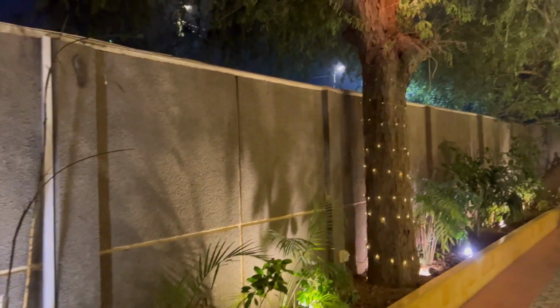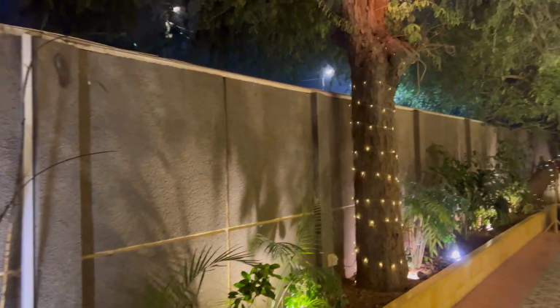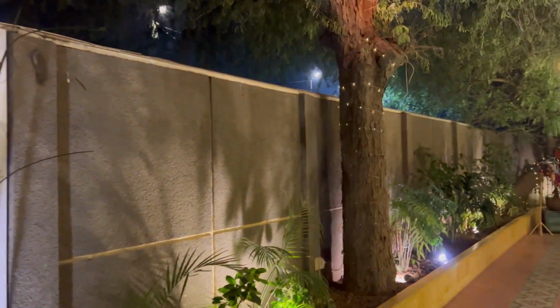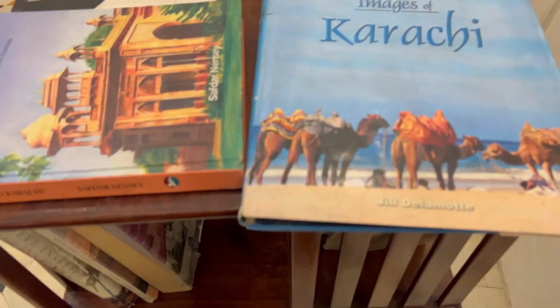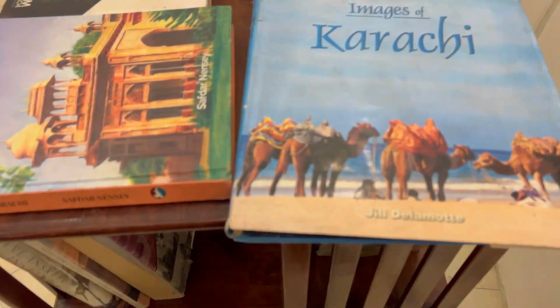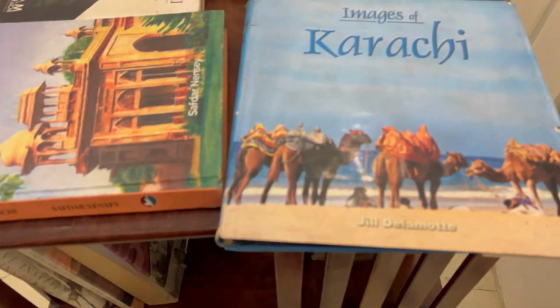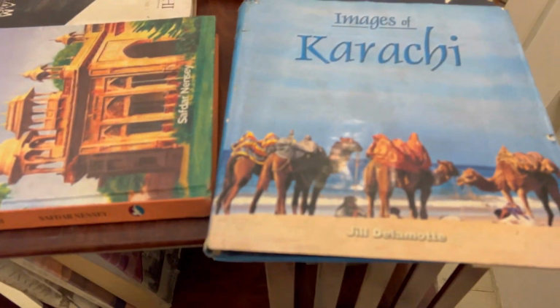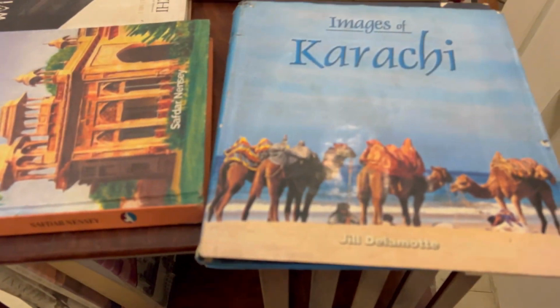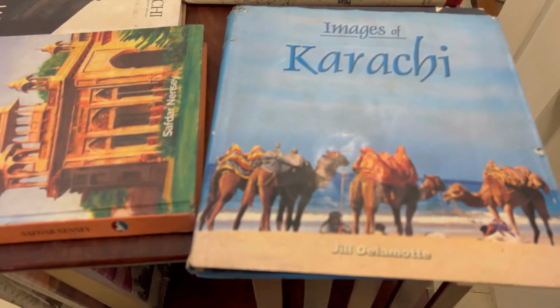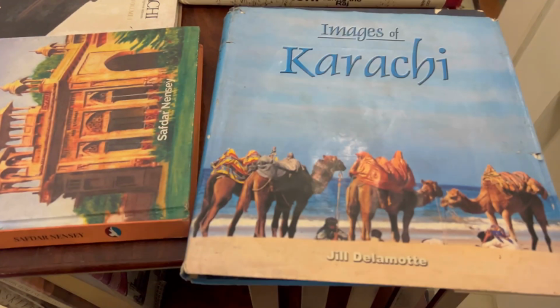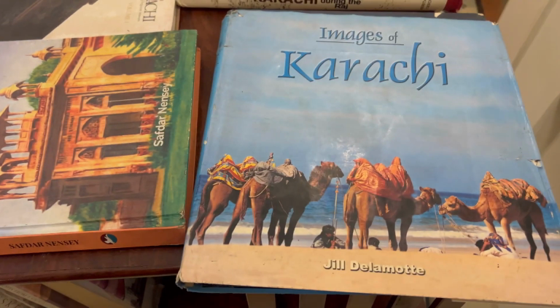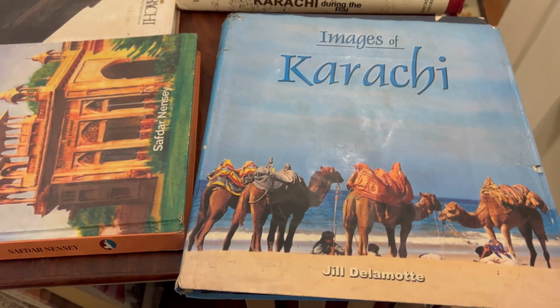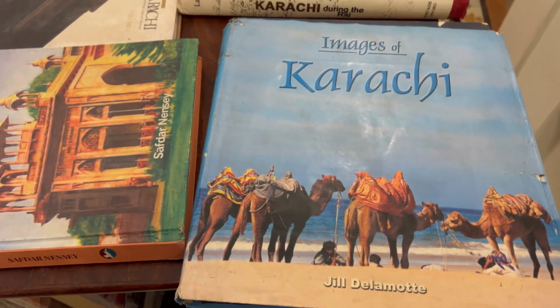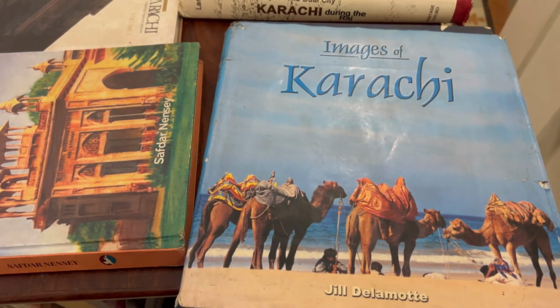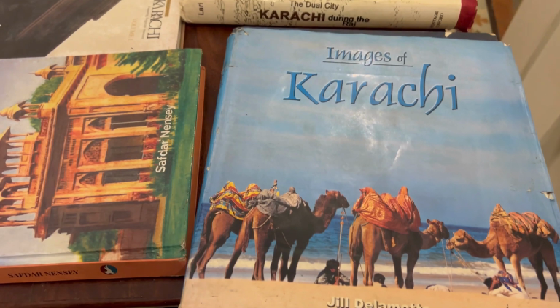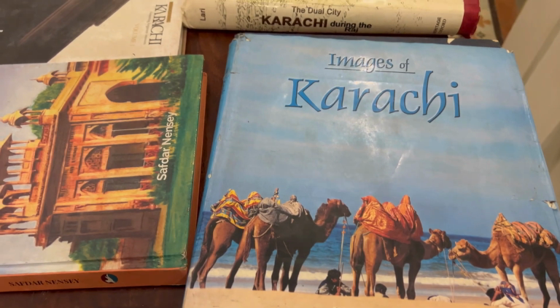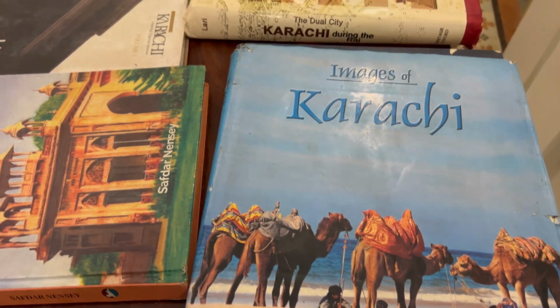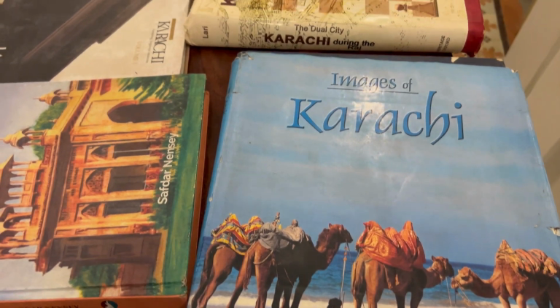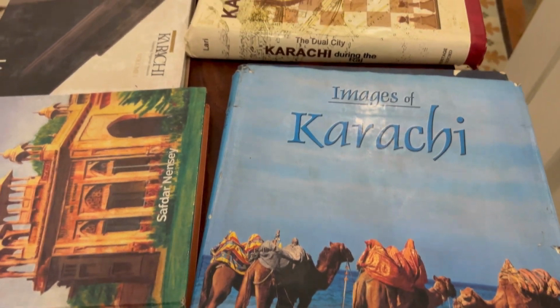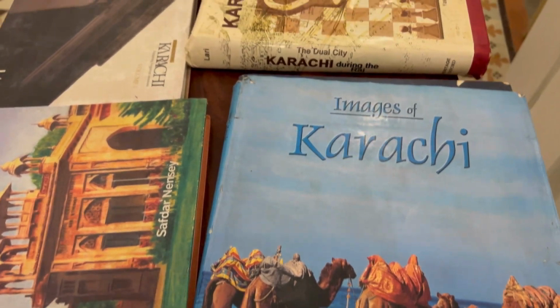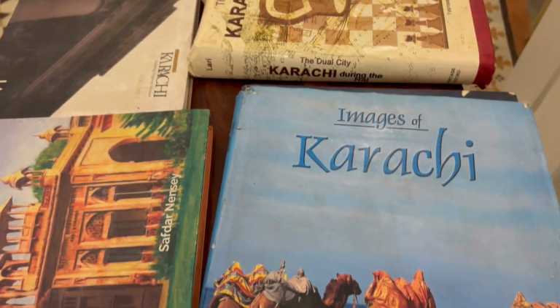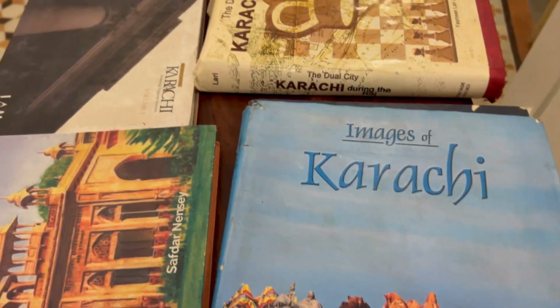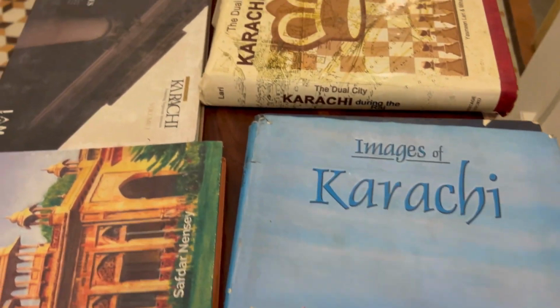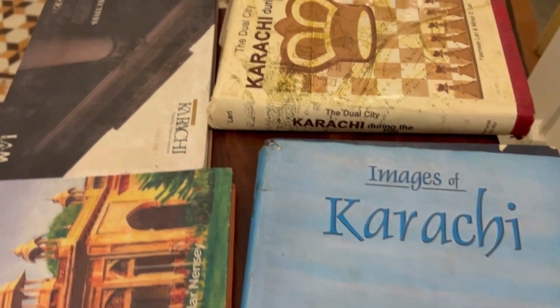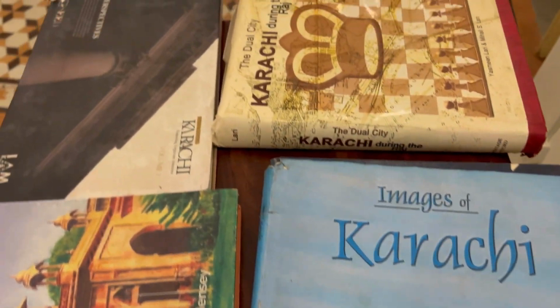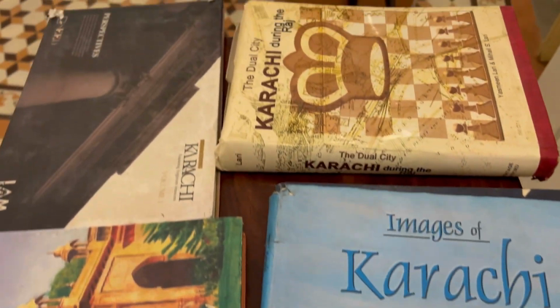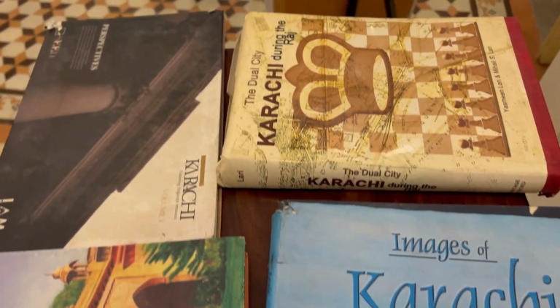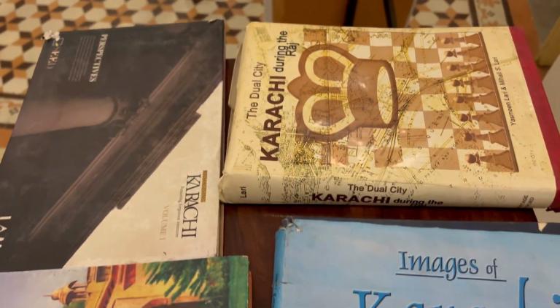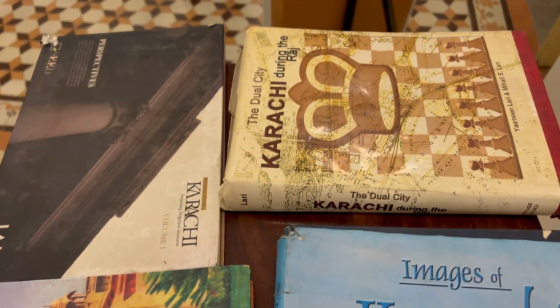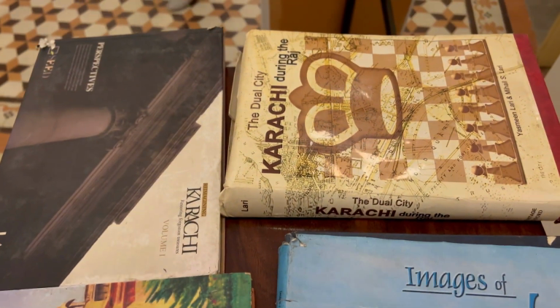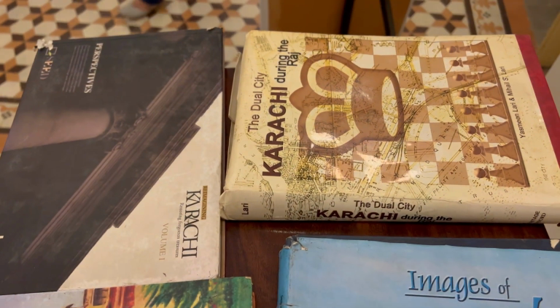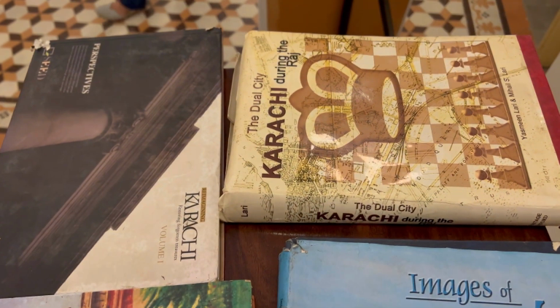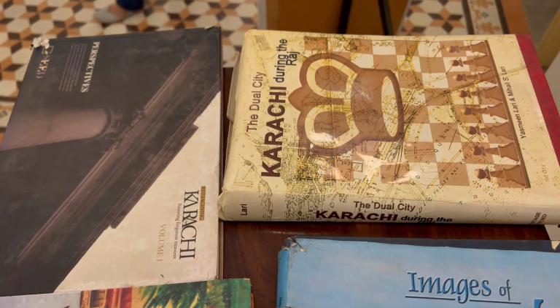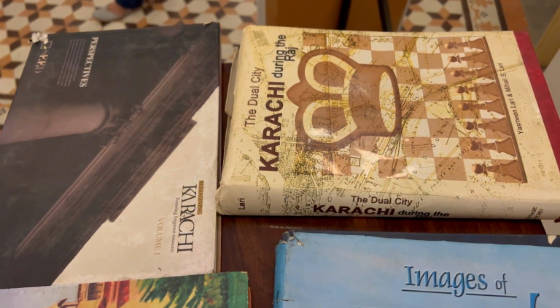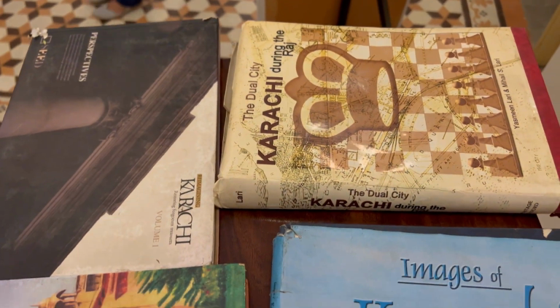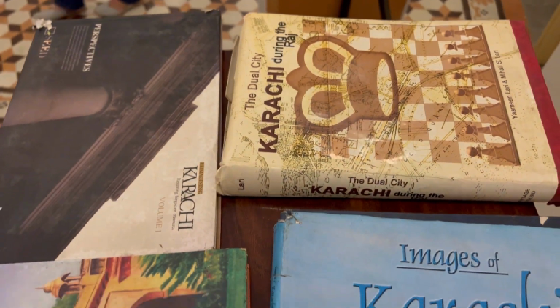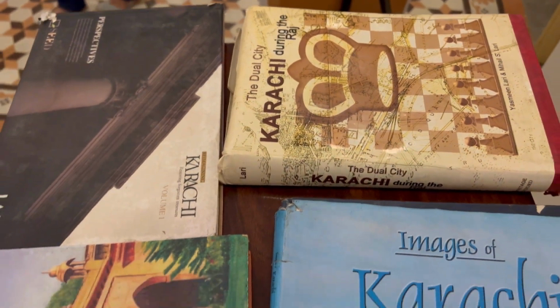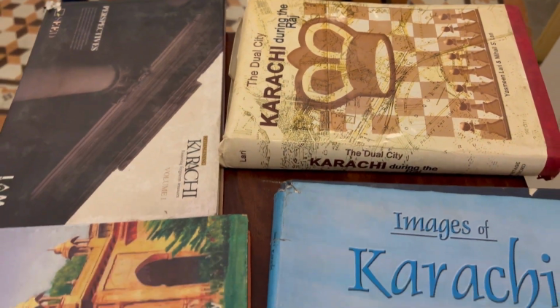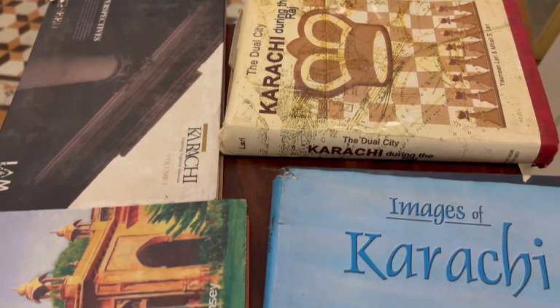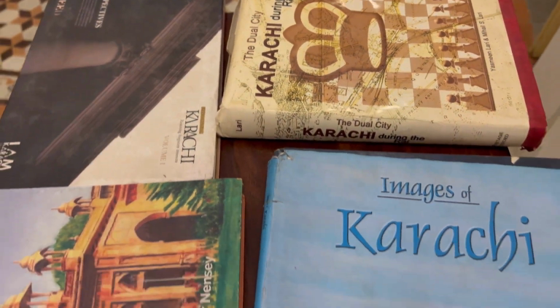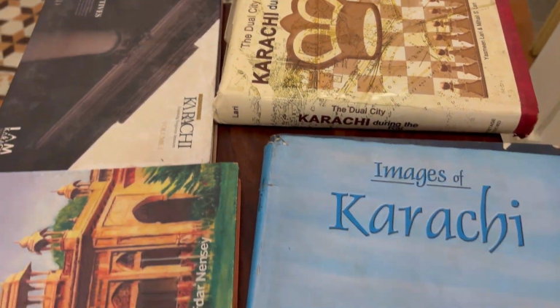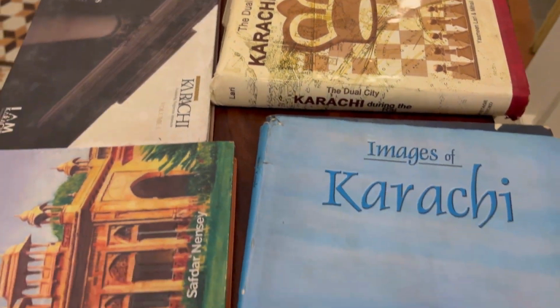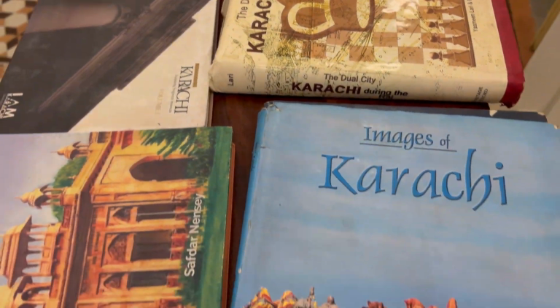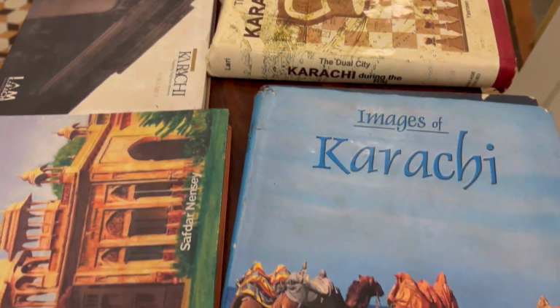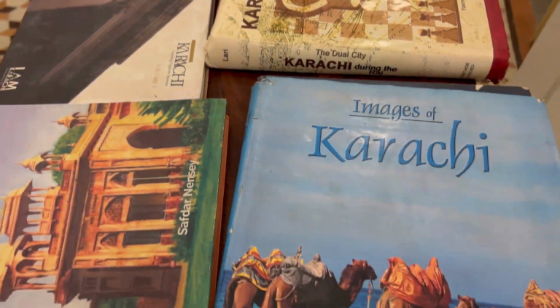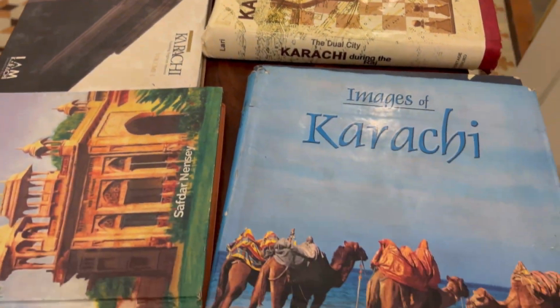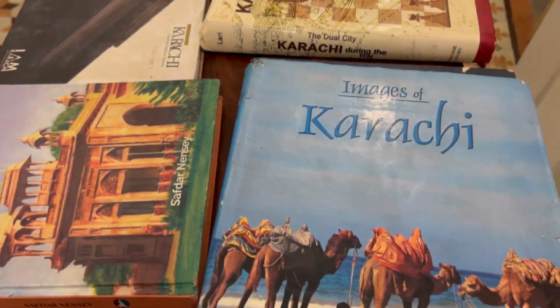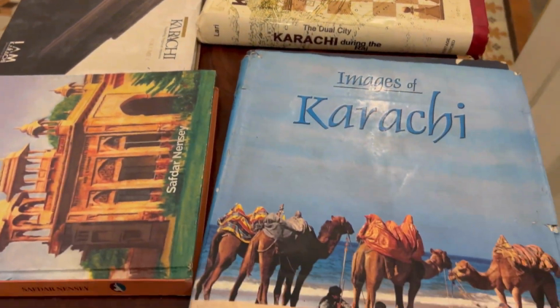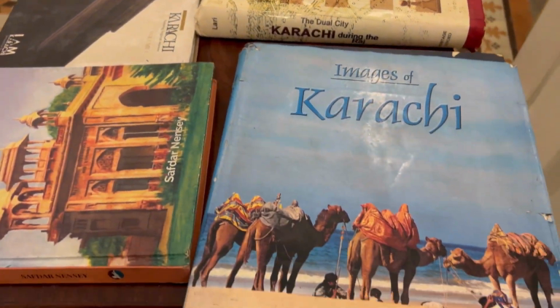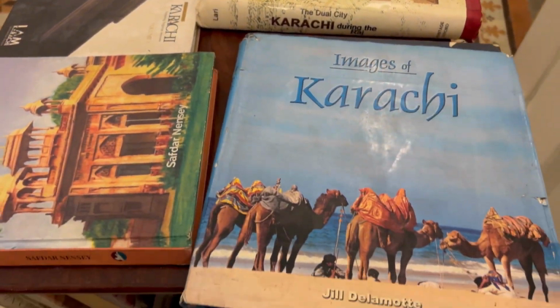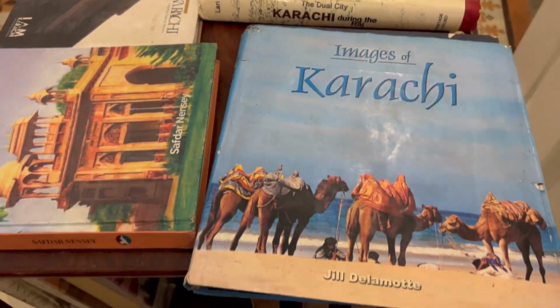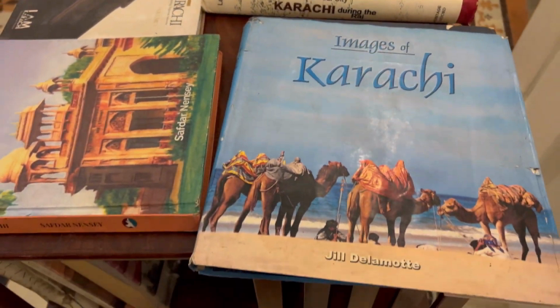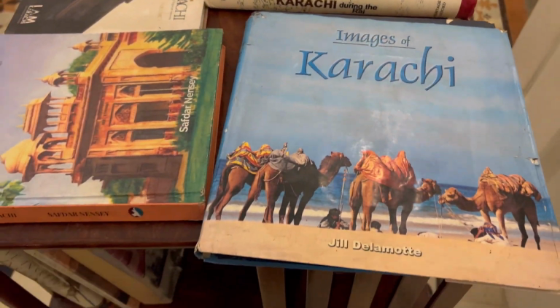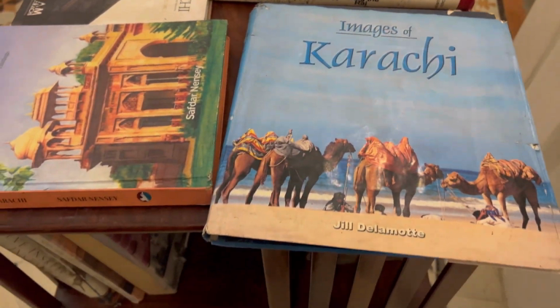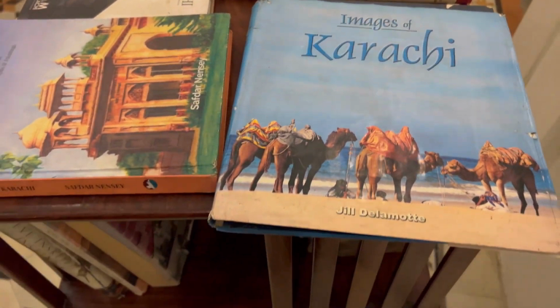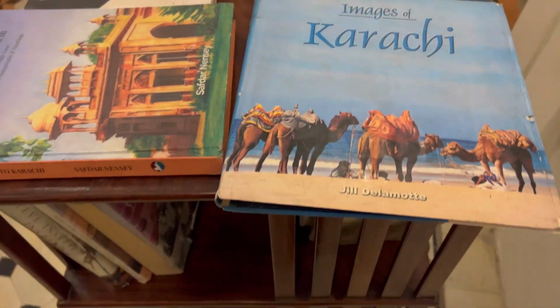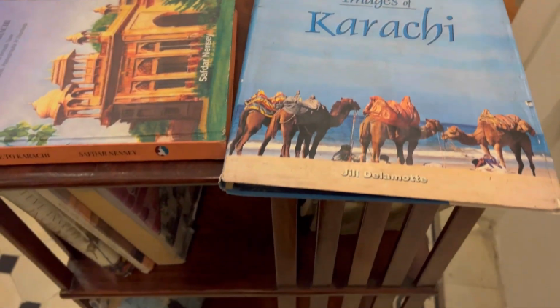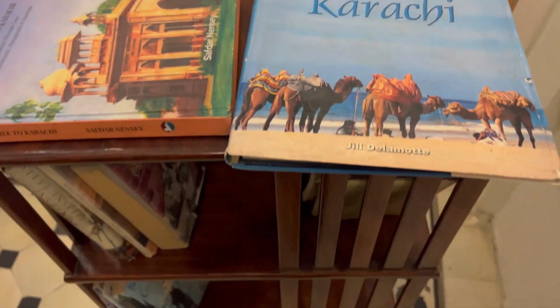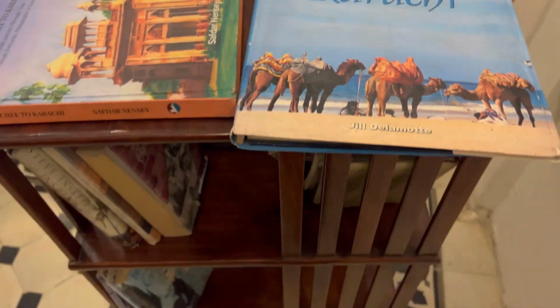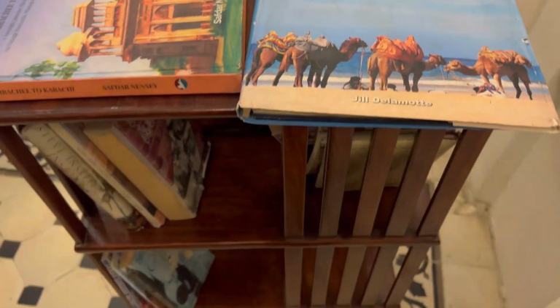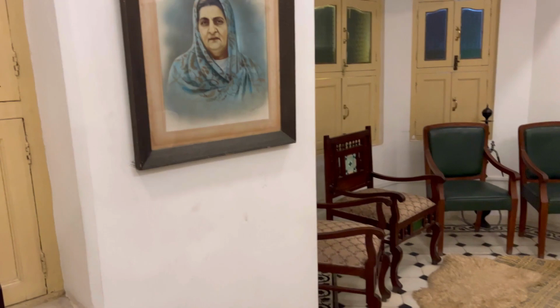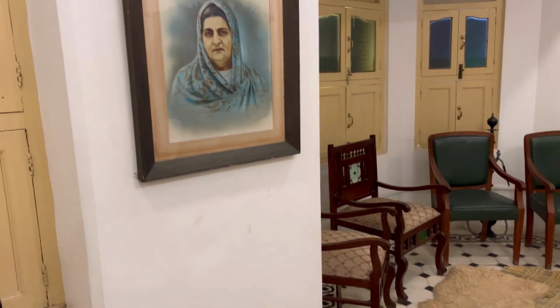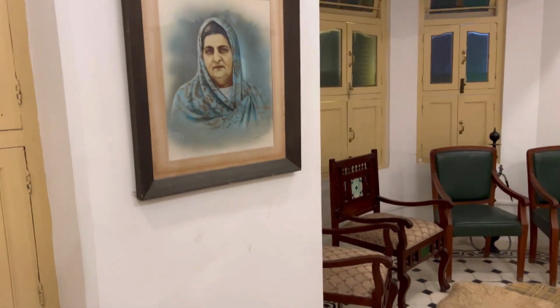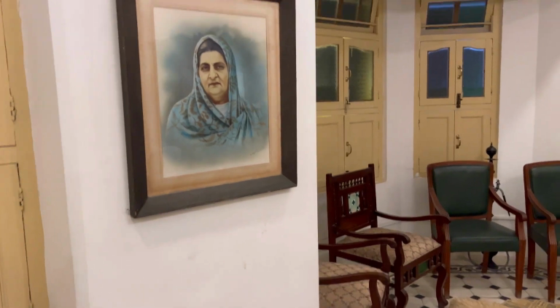There are many books here — images of Karachi, Karachi history, Karachi during the Raj — all available for you to read.